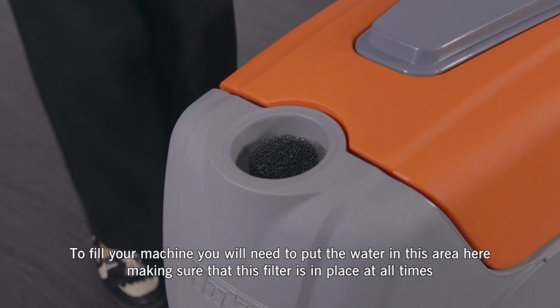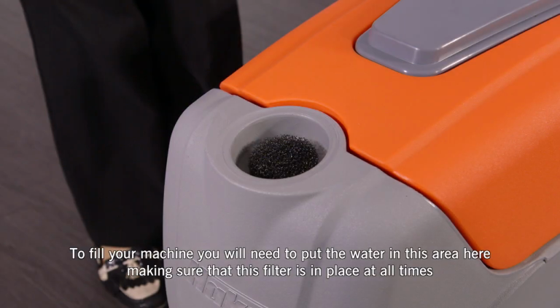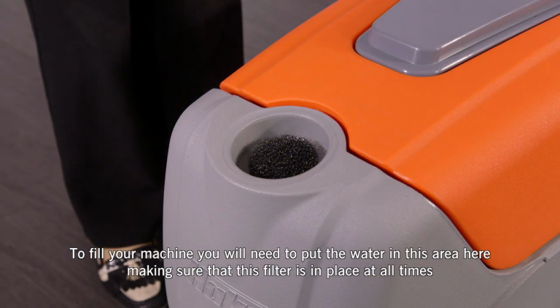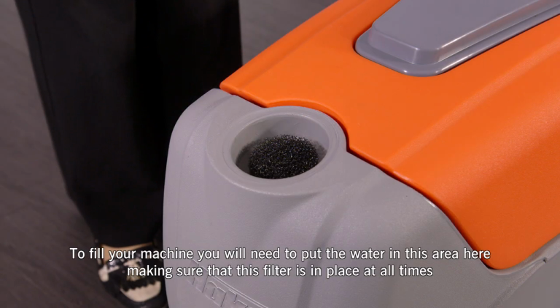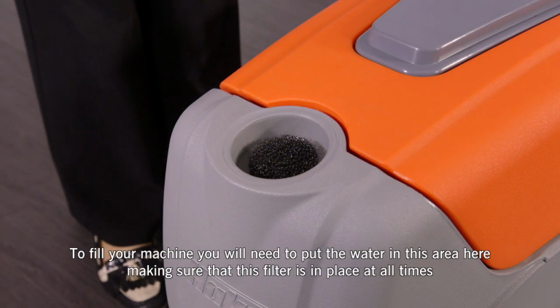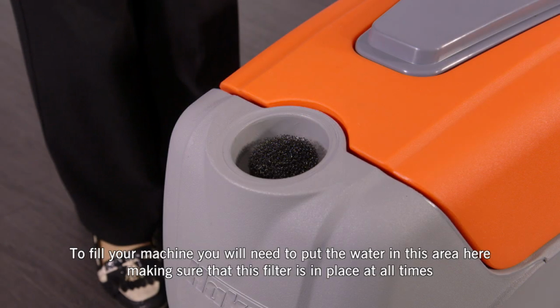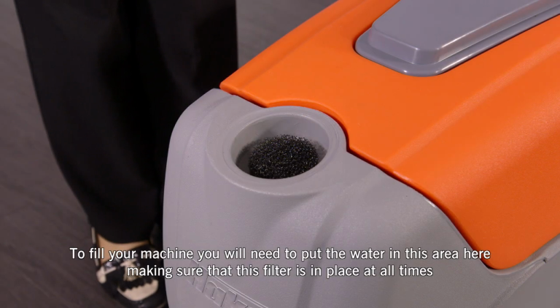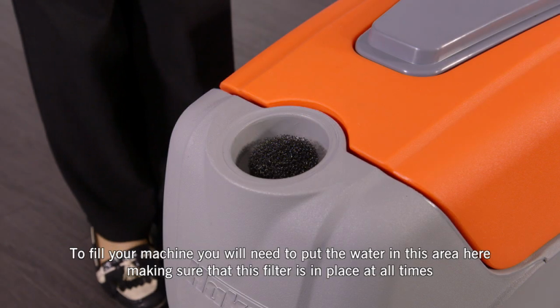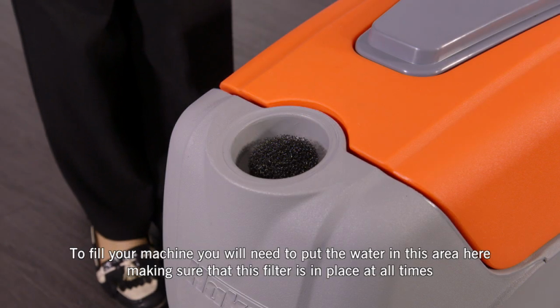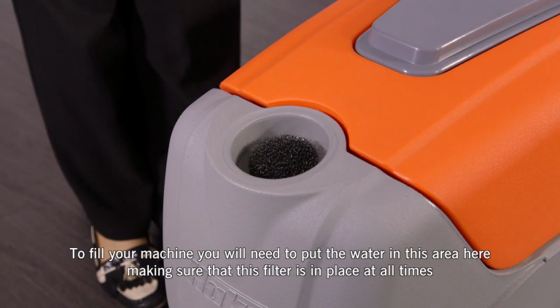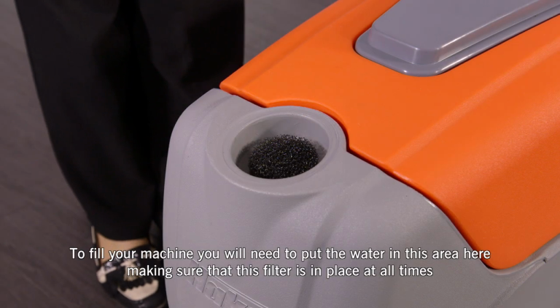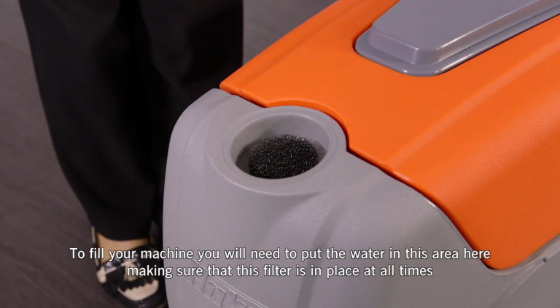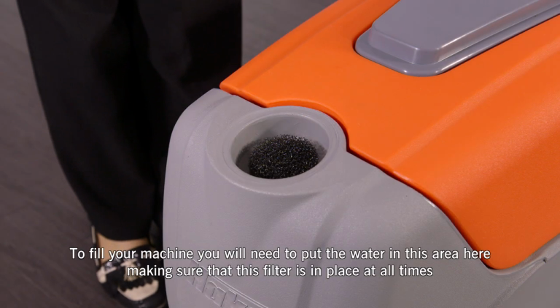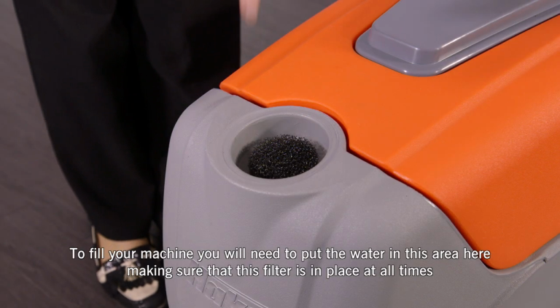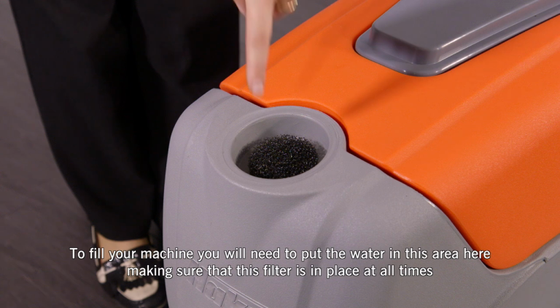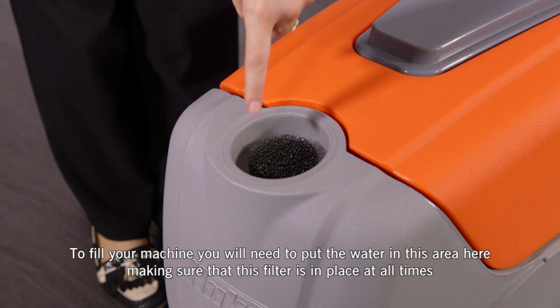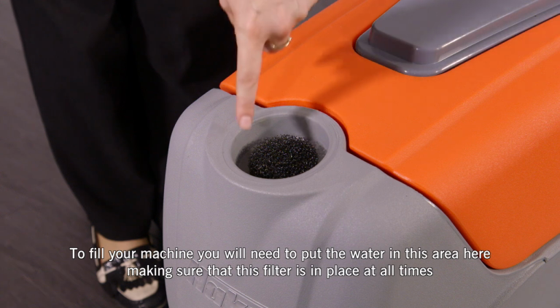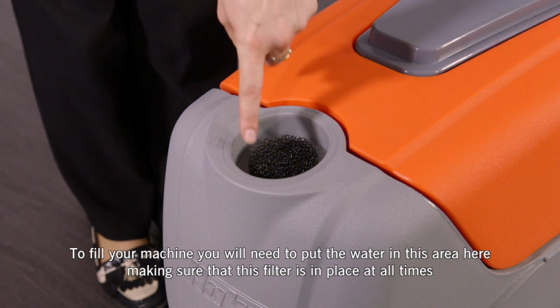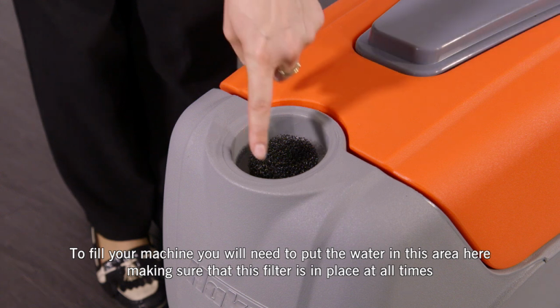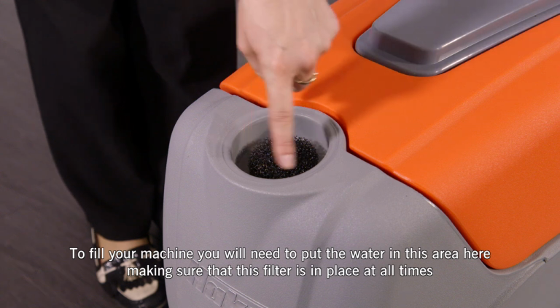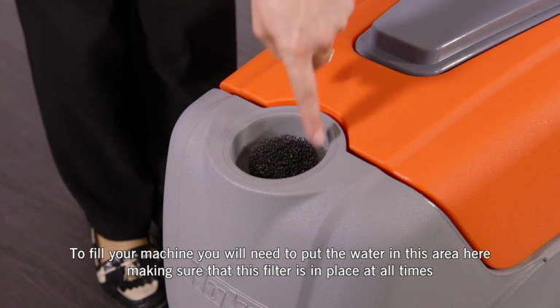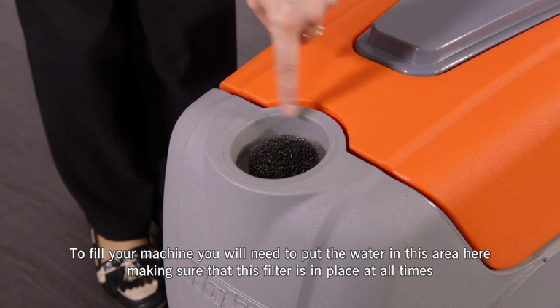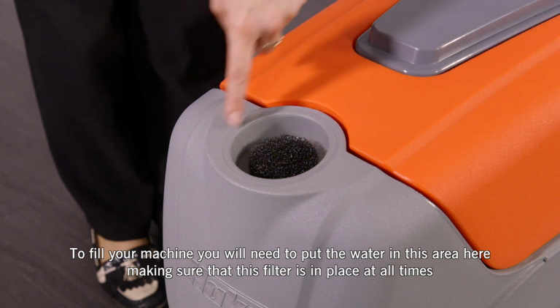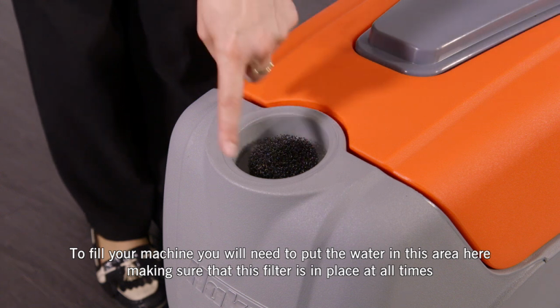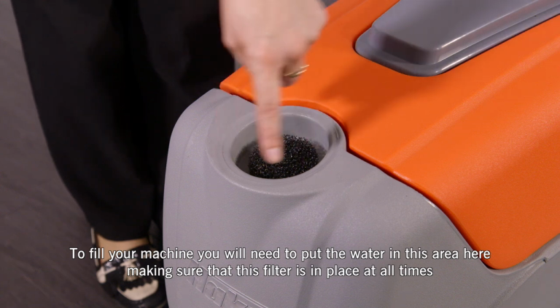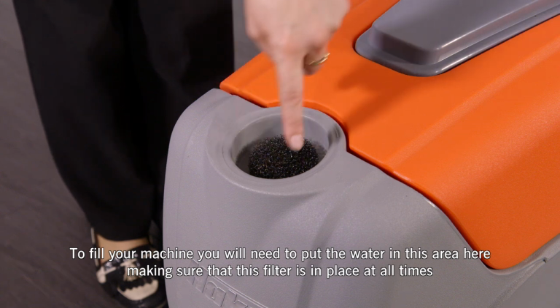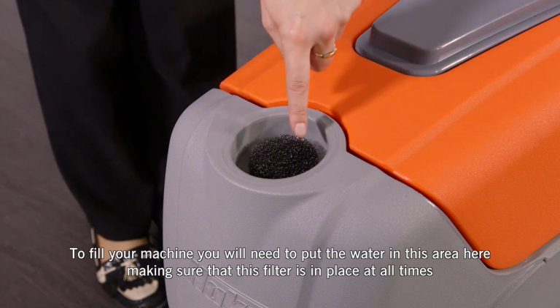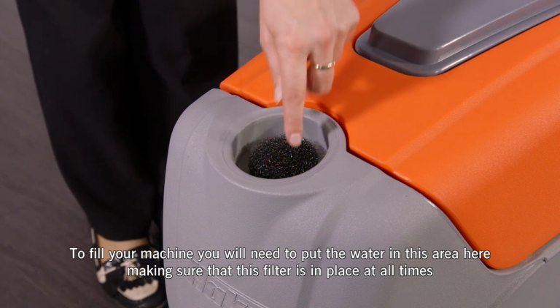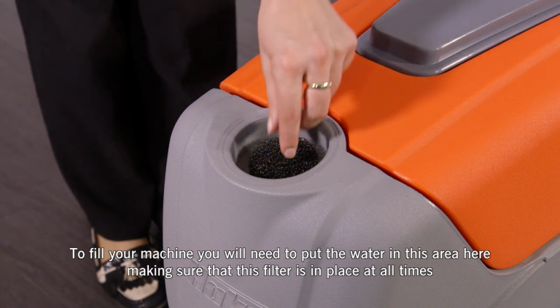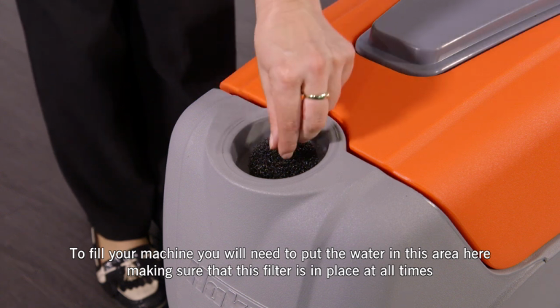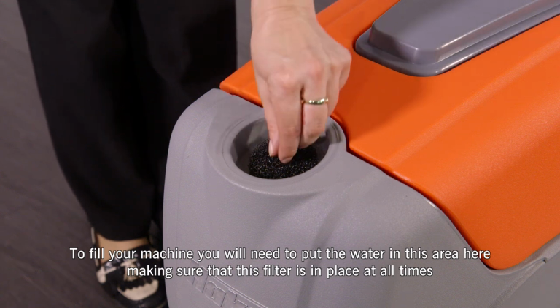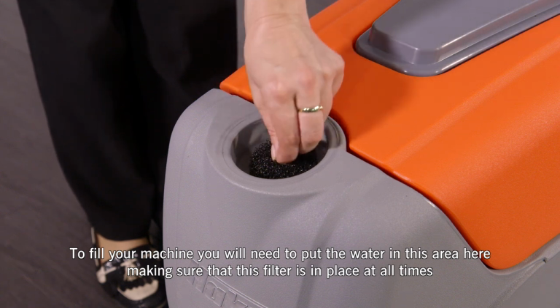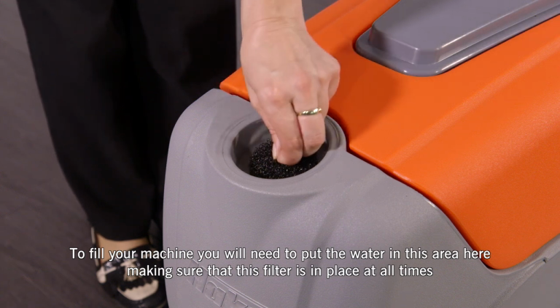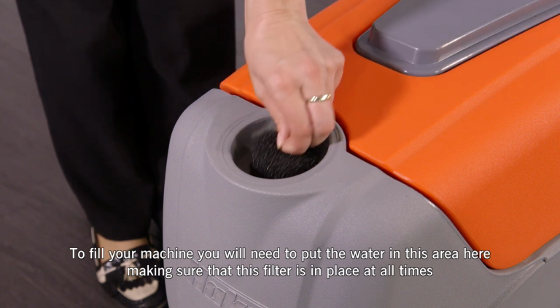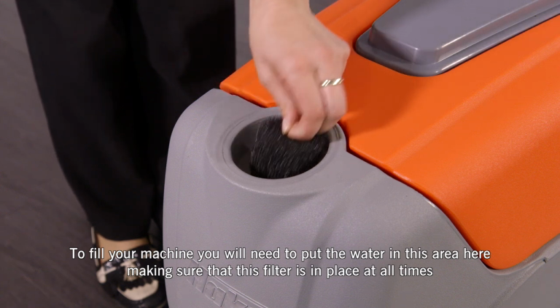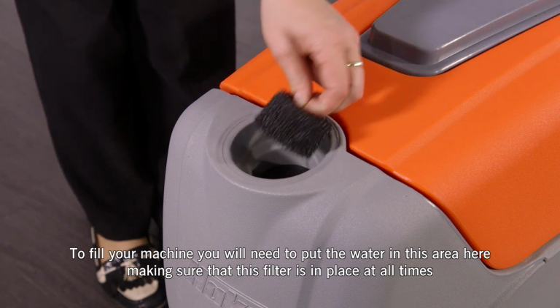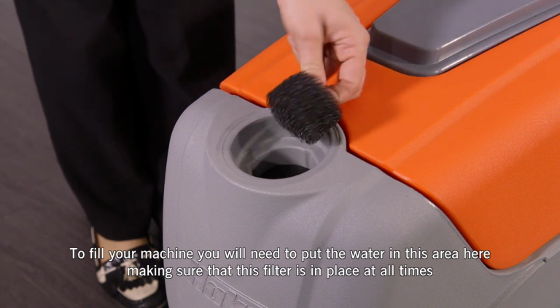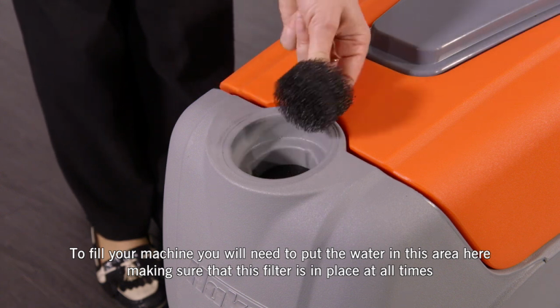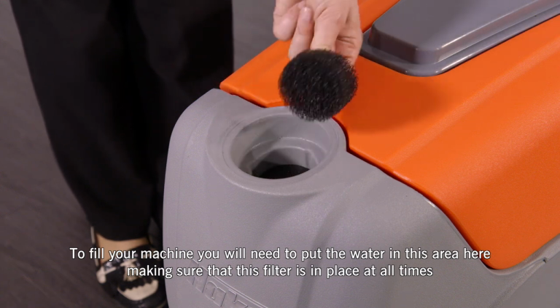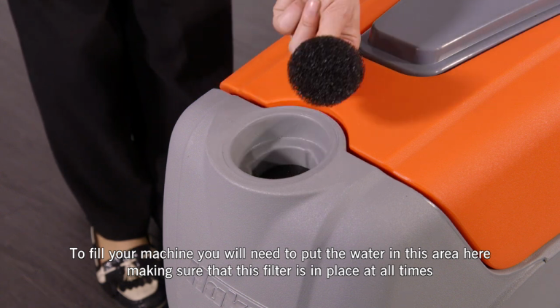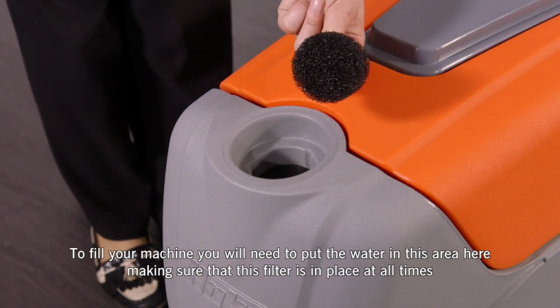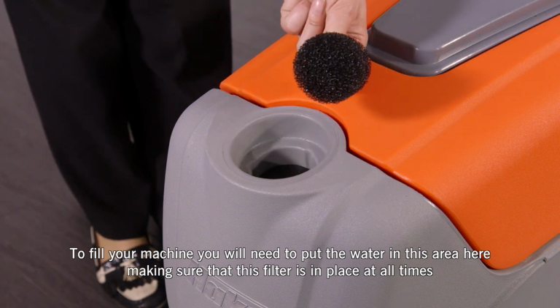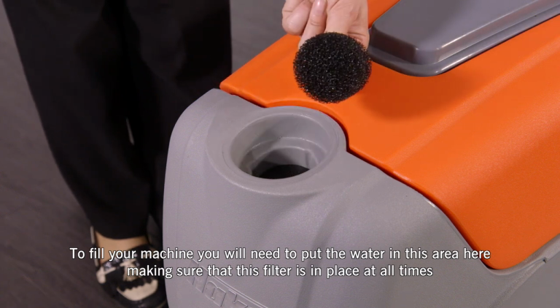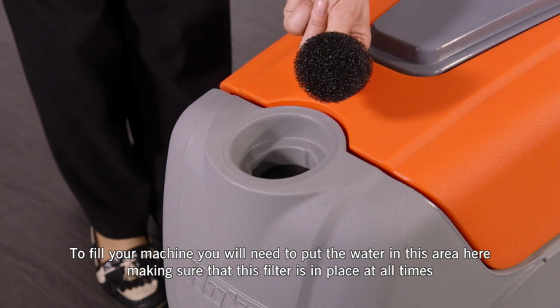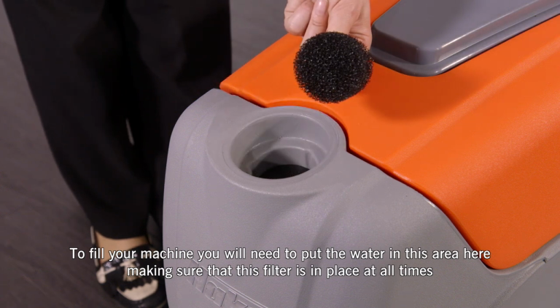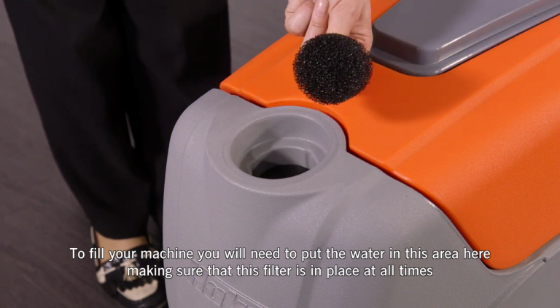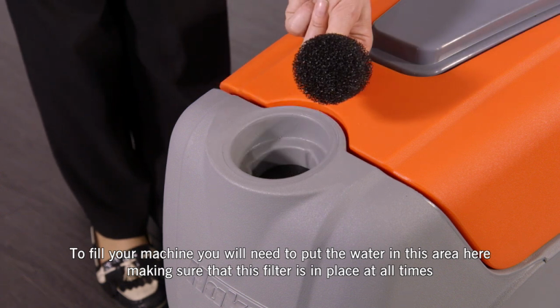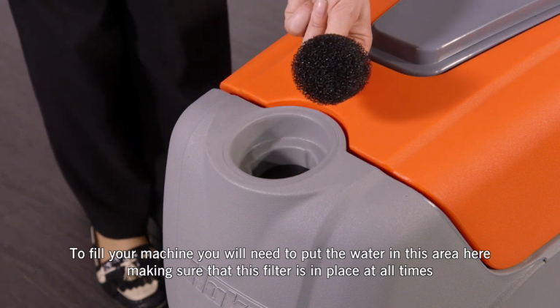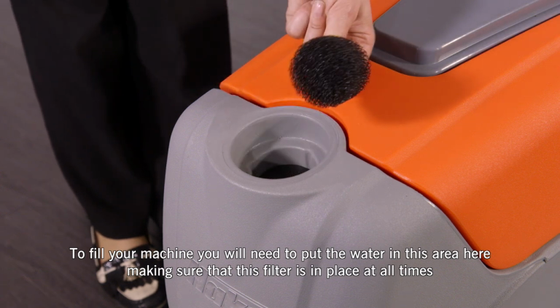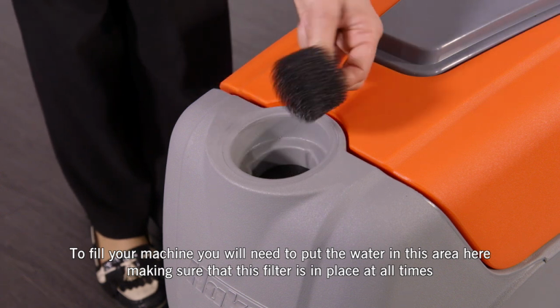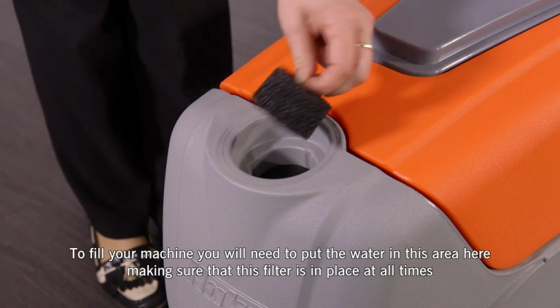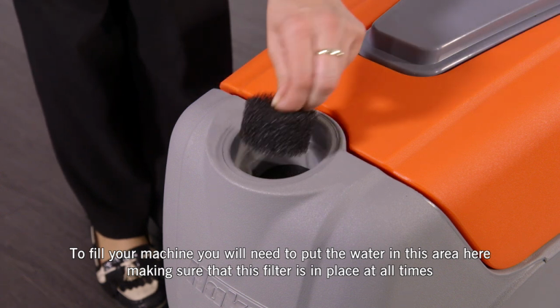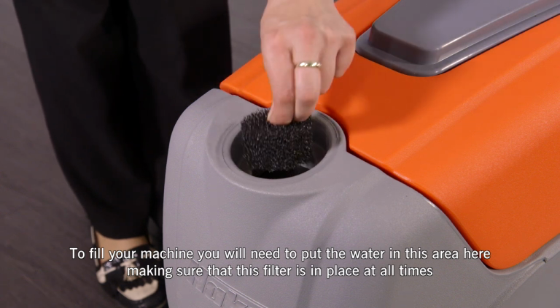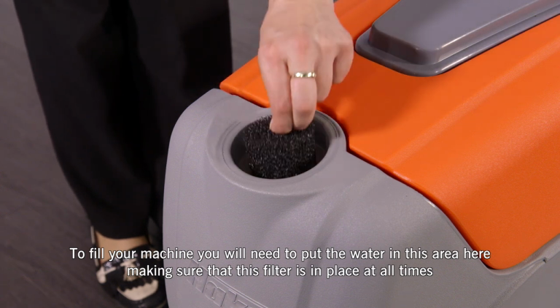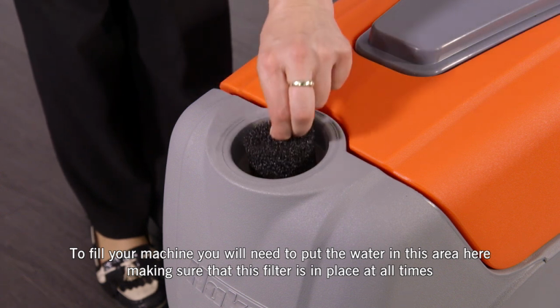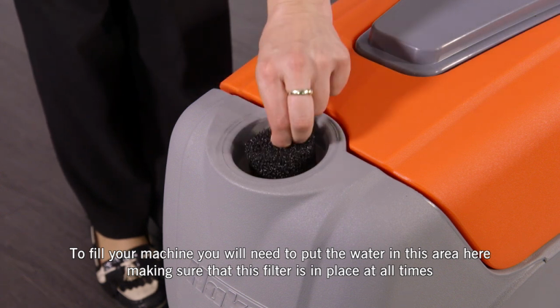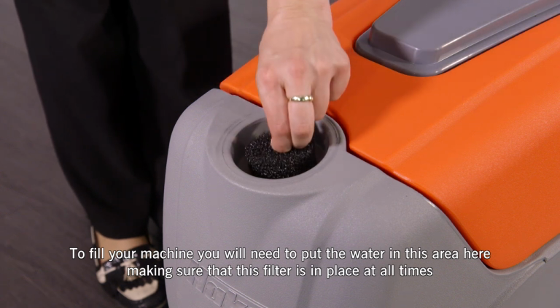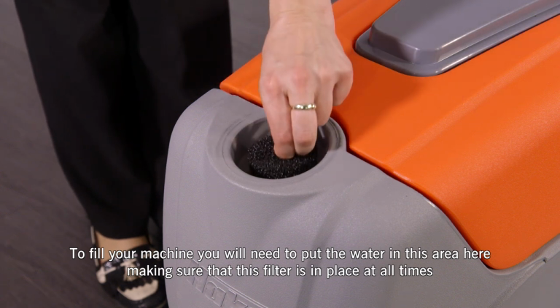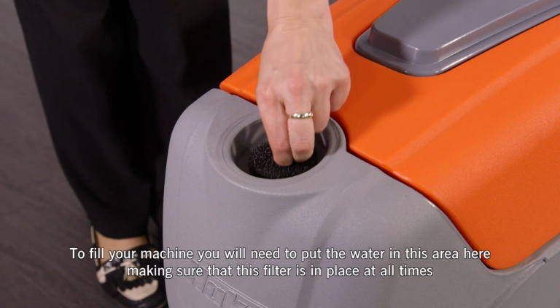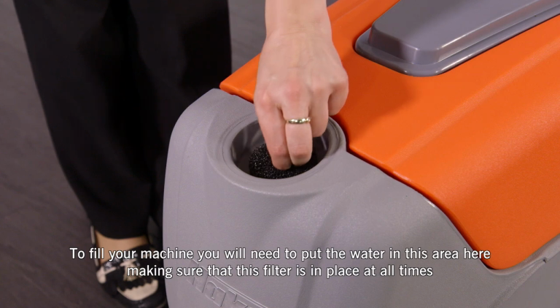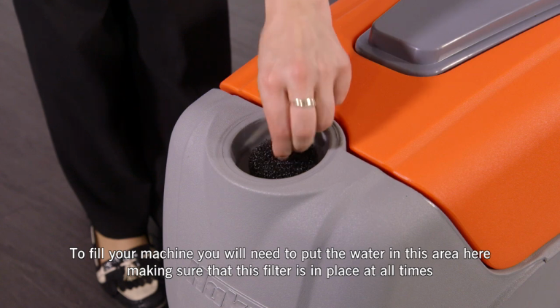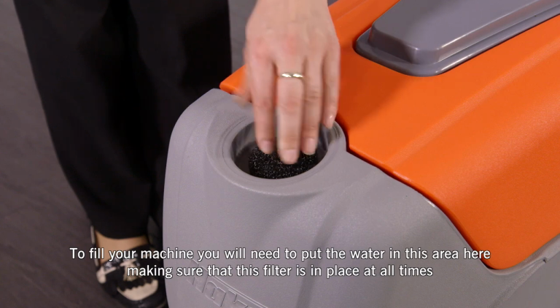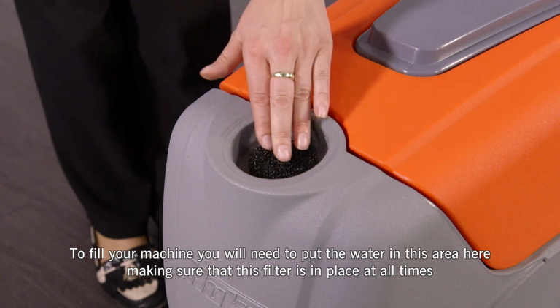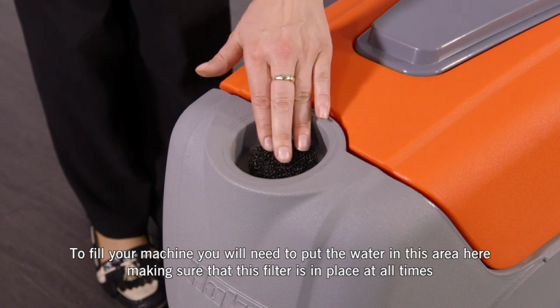To fill your machine, you'll need to put the water in this area here, making sure that this filter is in place at all times.